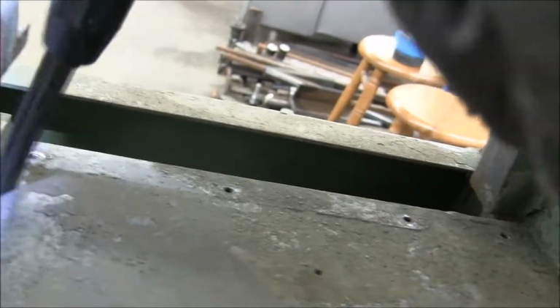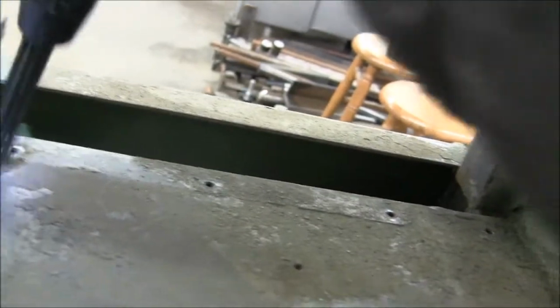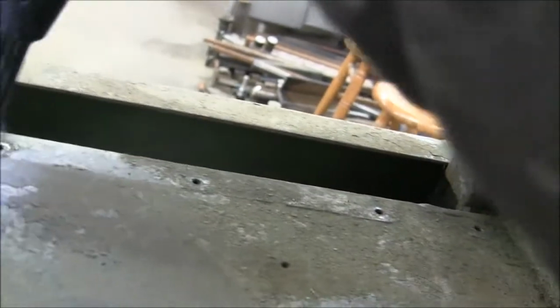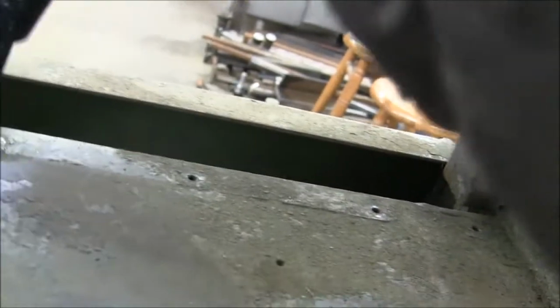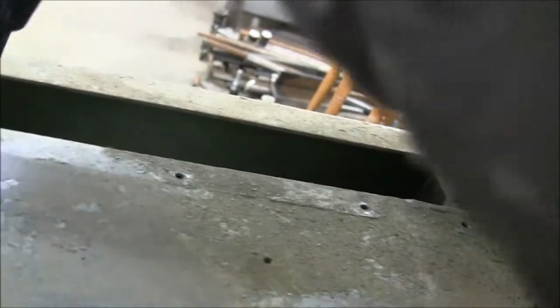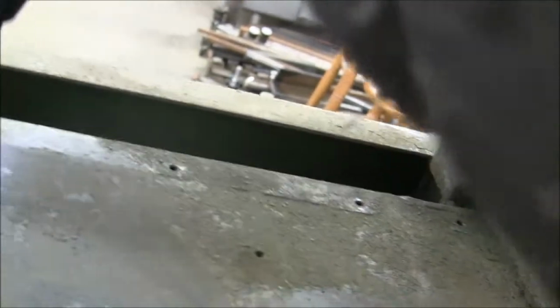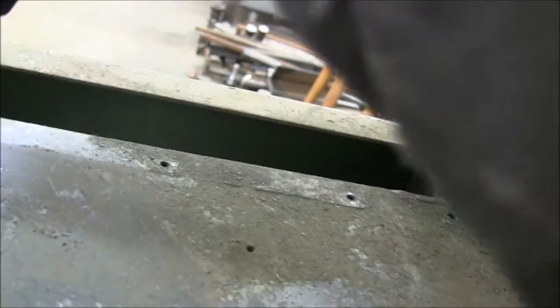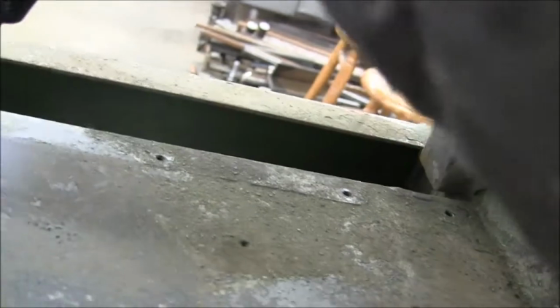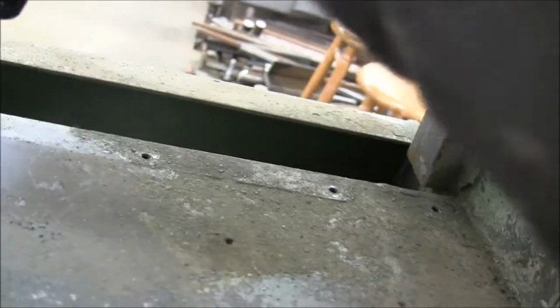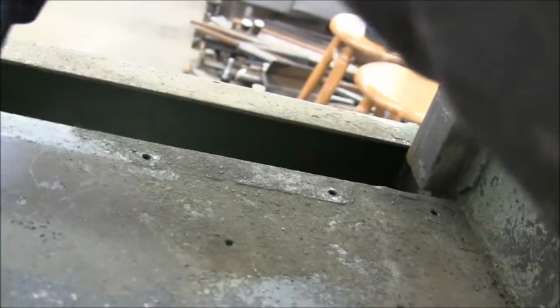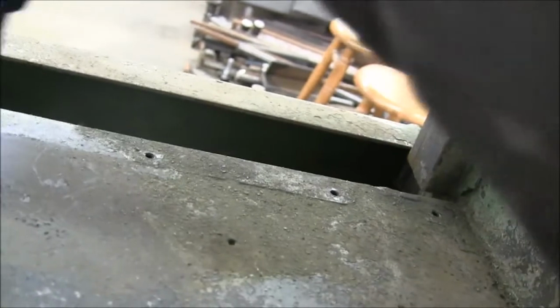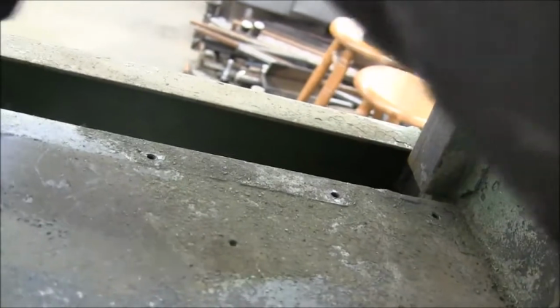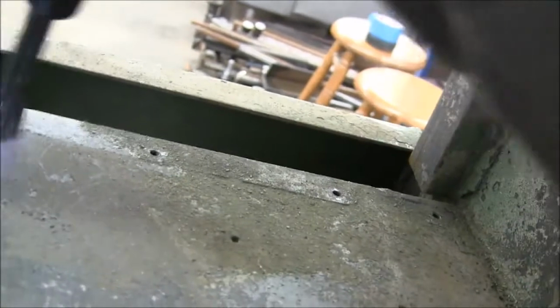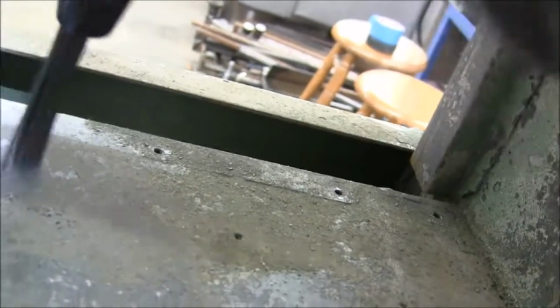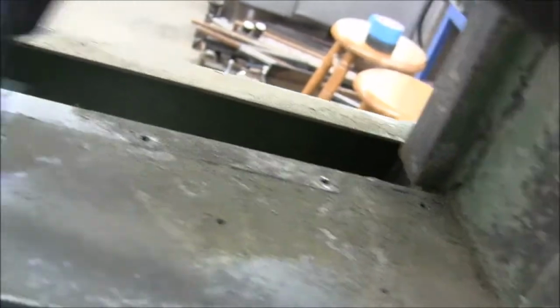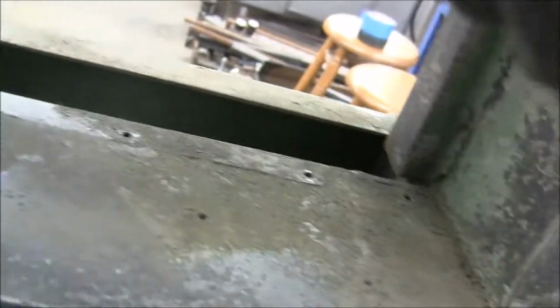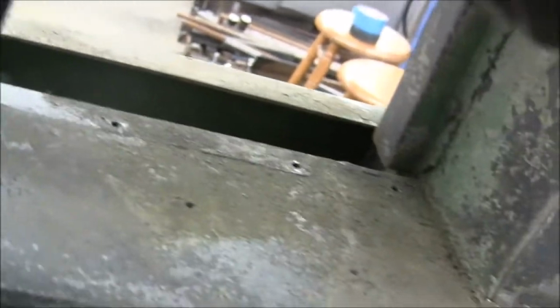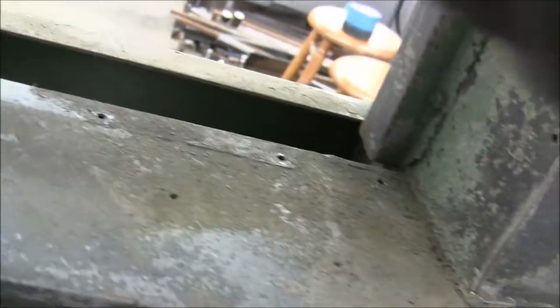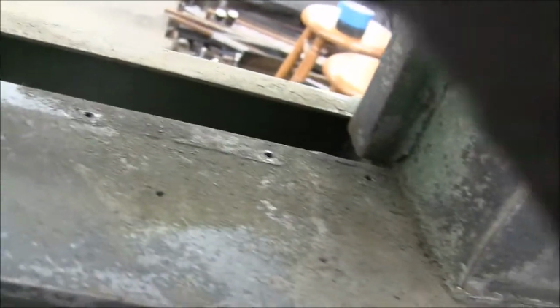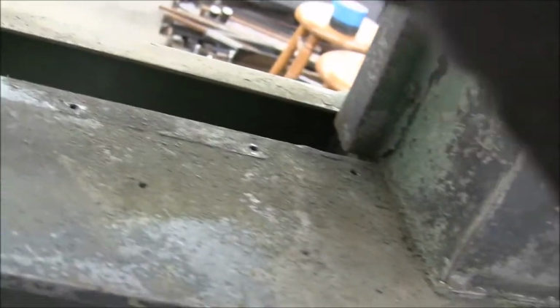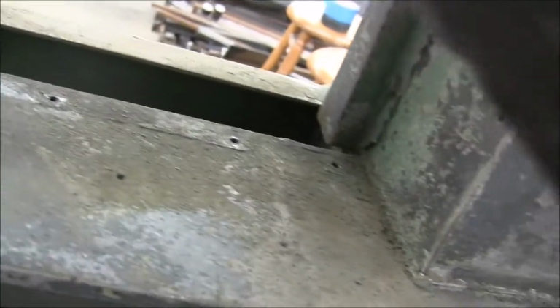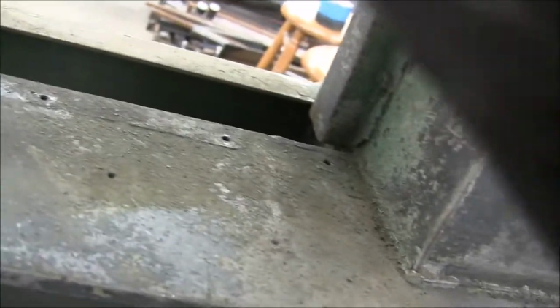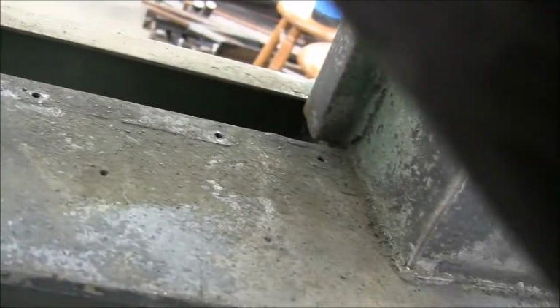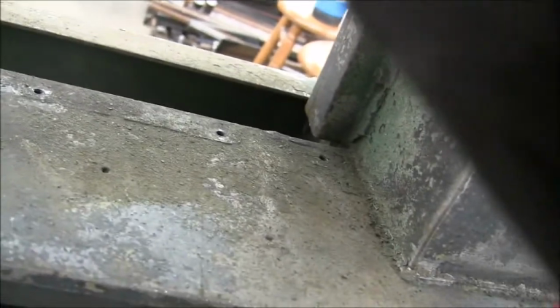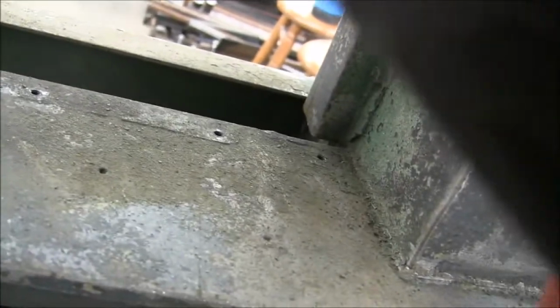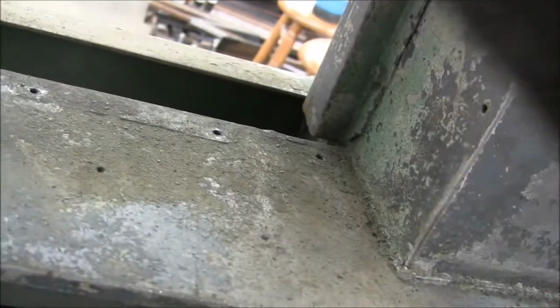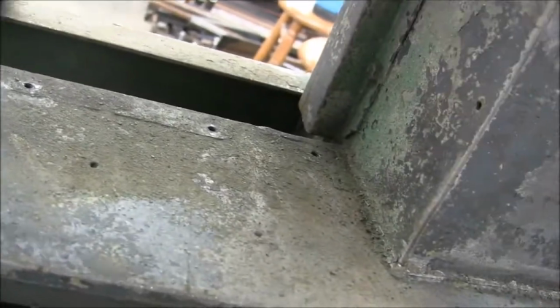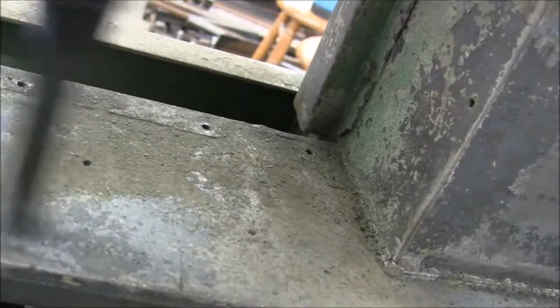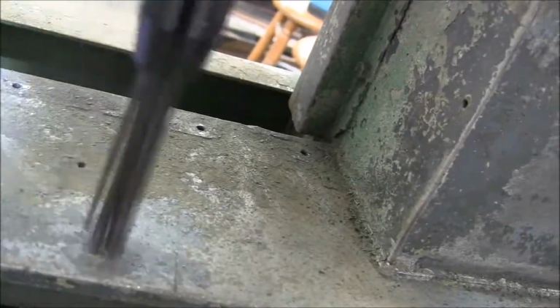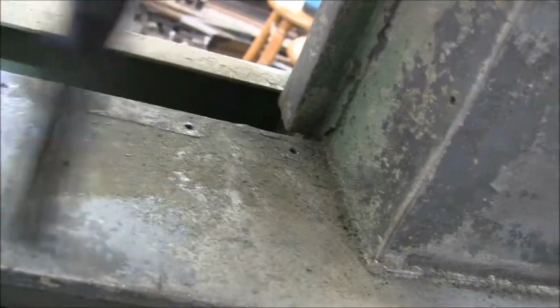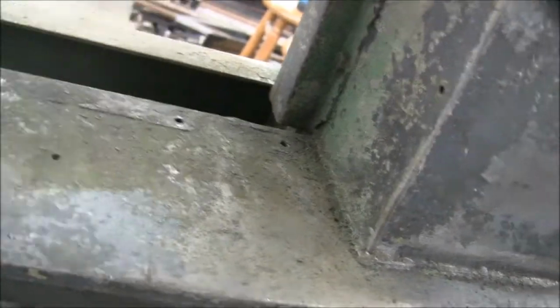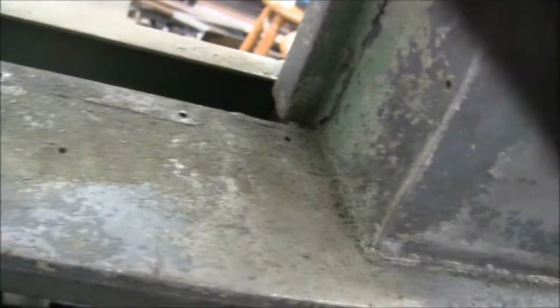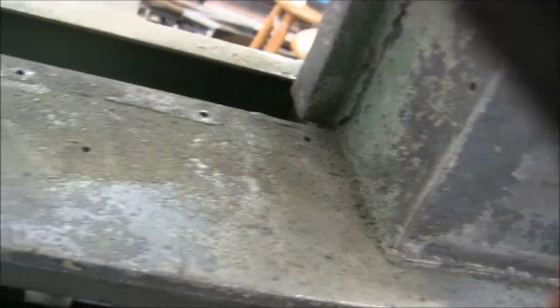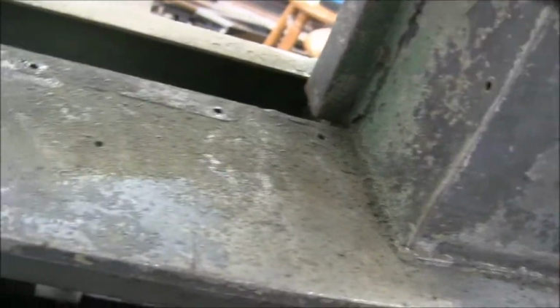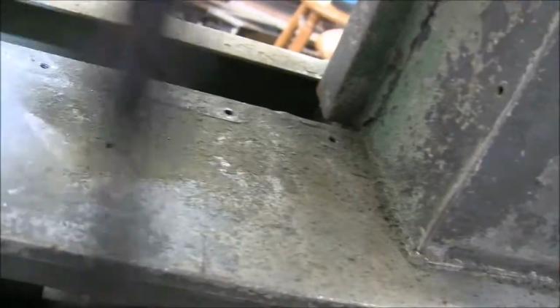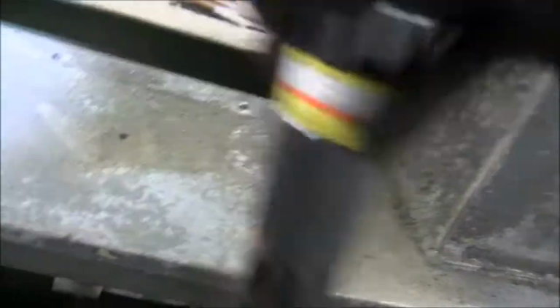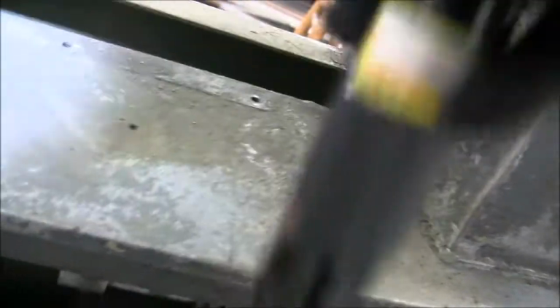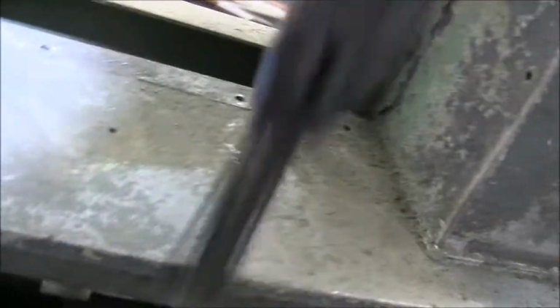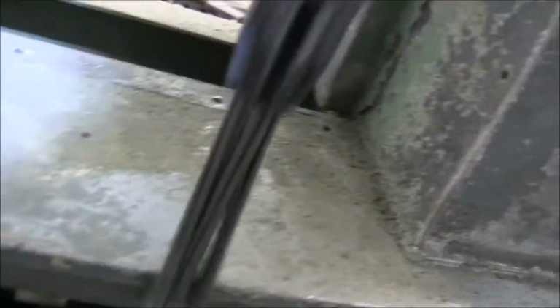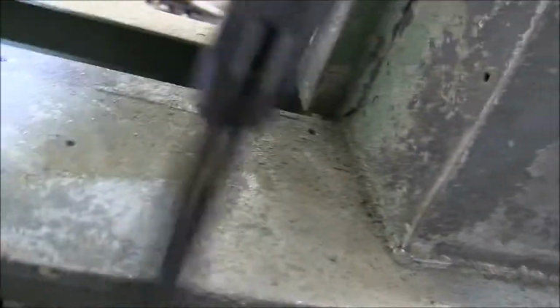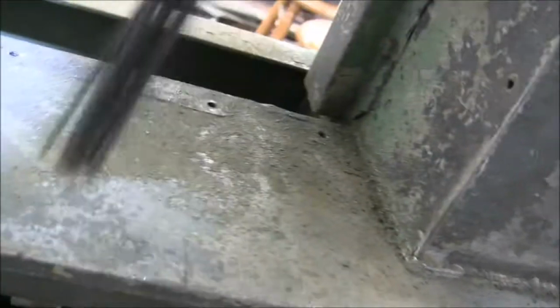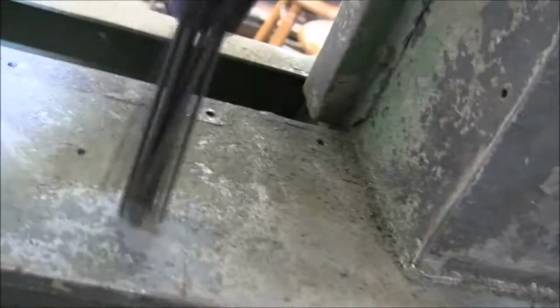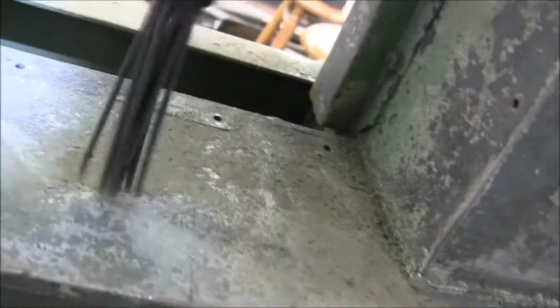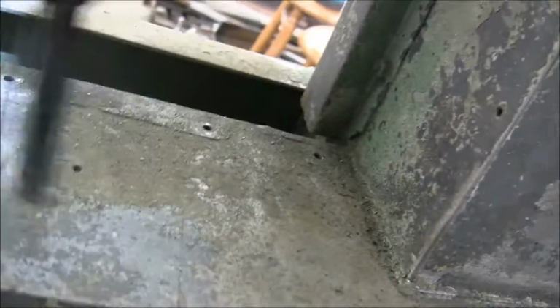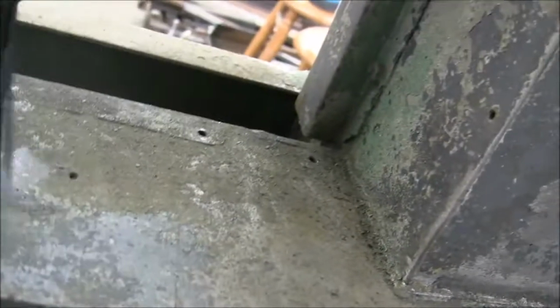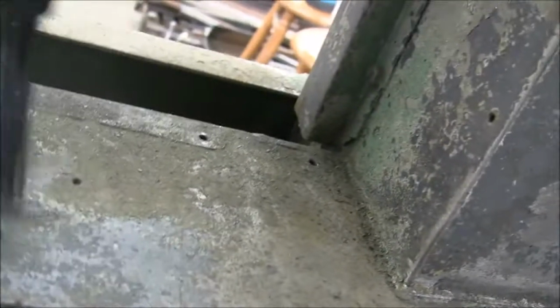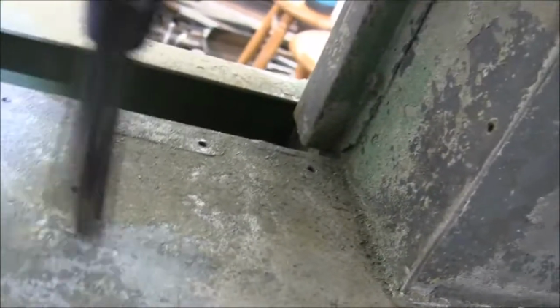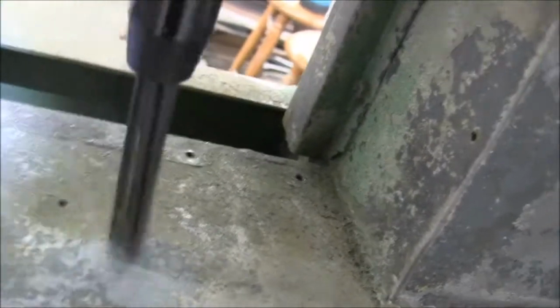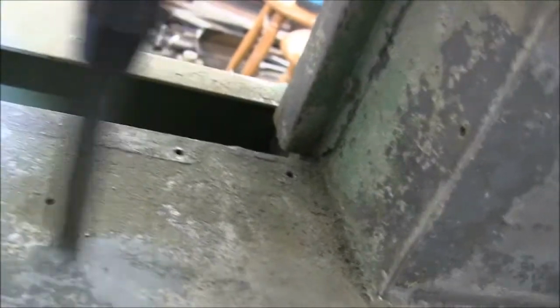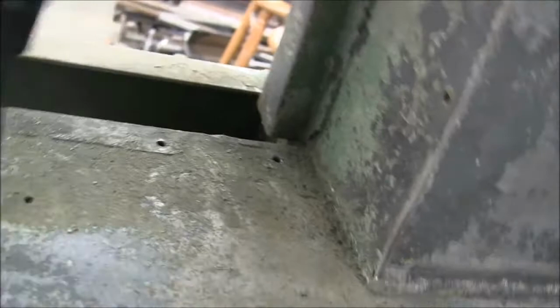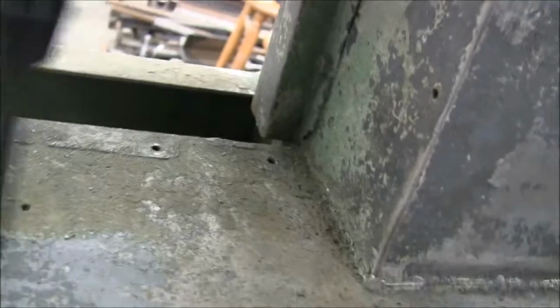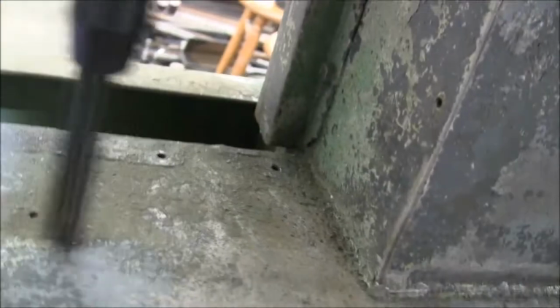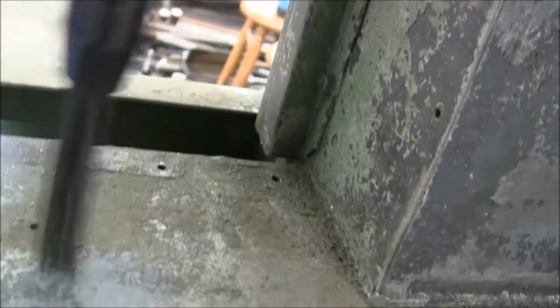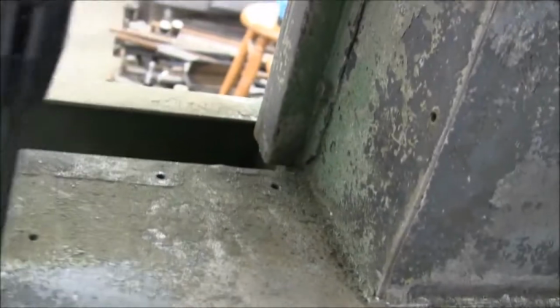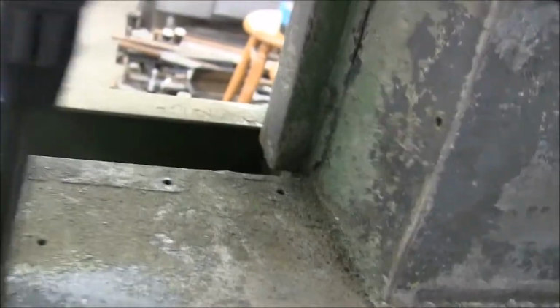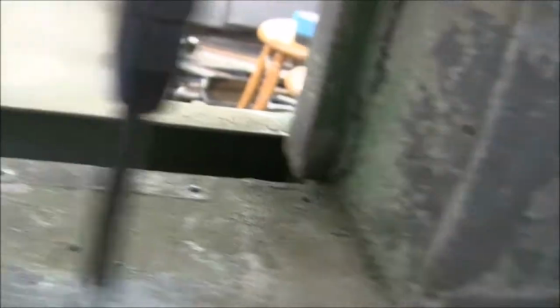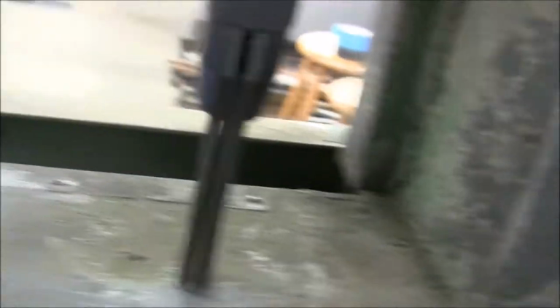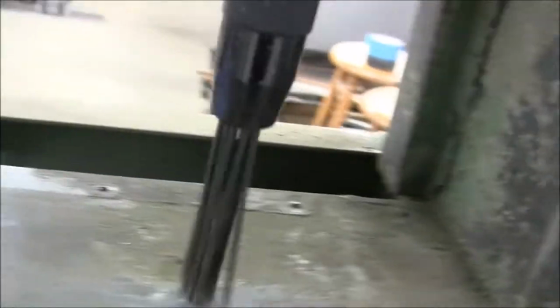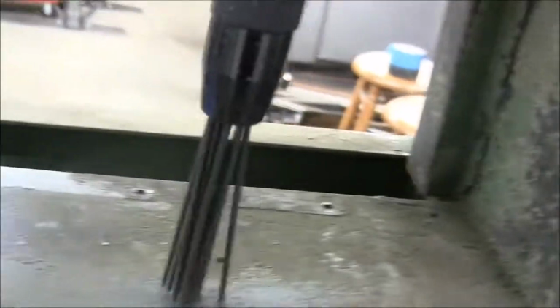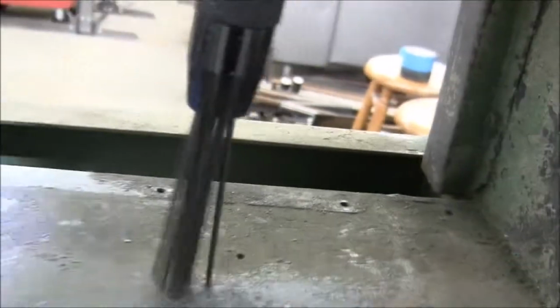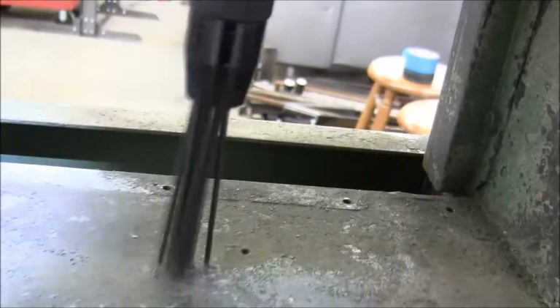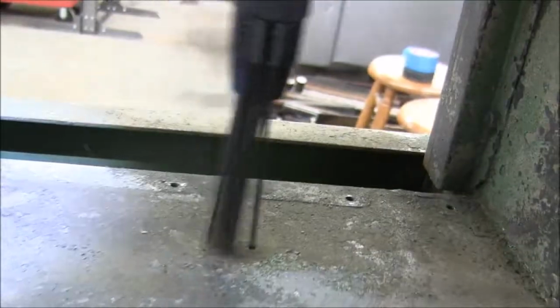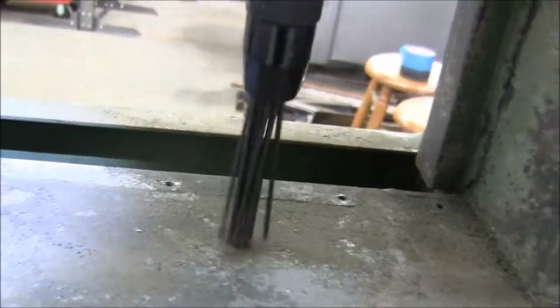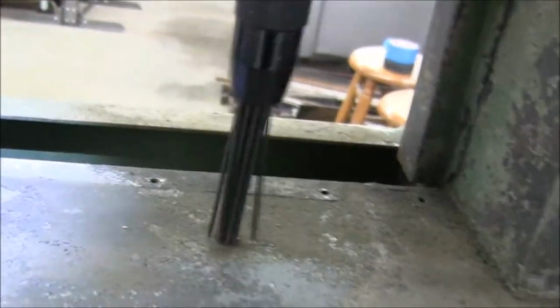The camera work here is terrible — I'm trying to hold the needle scaler in one hand and the camera in the other. I'm just all over the place.